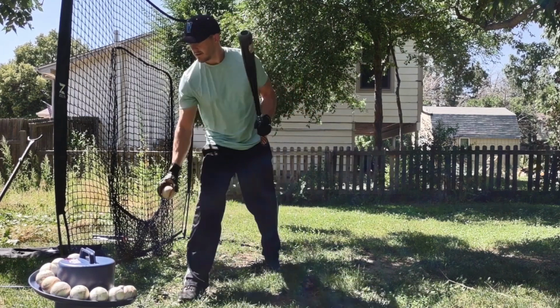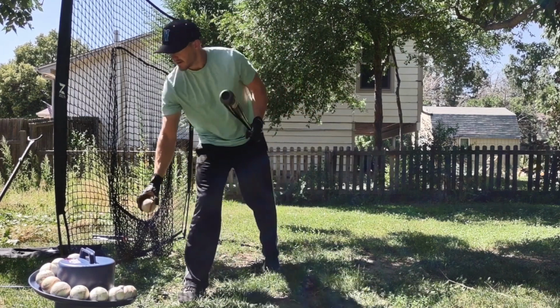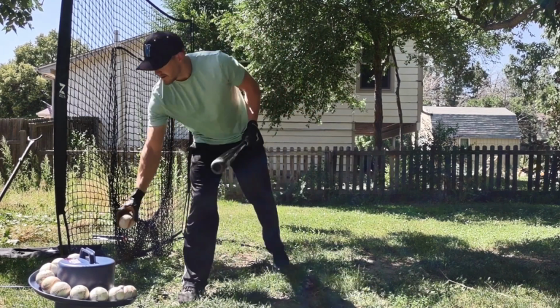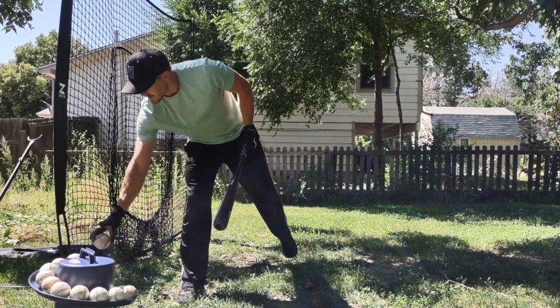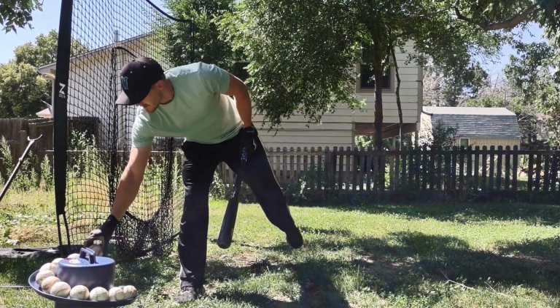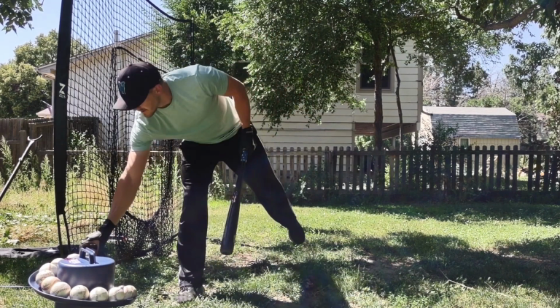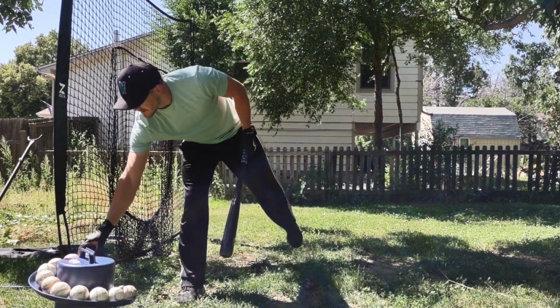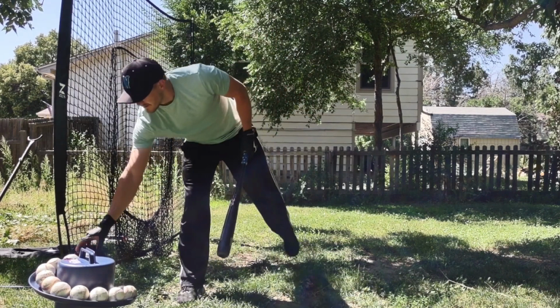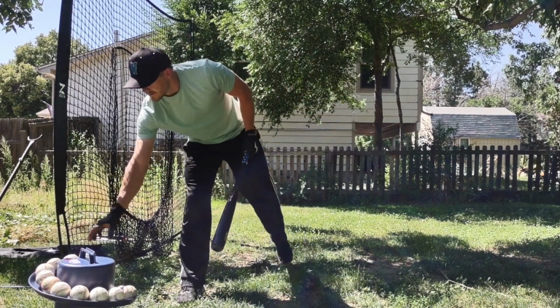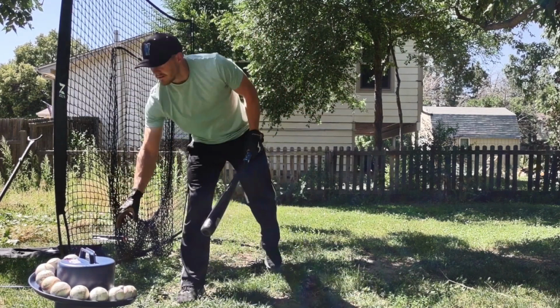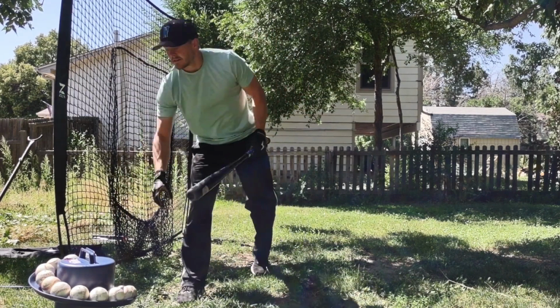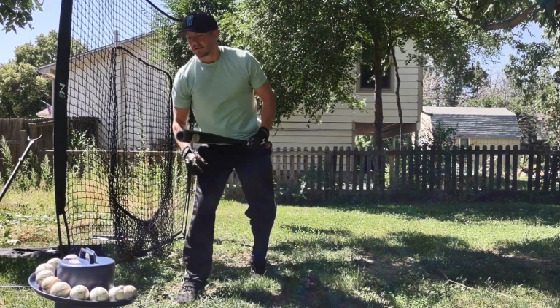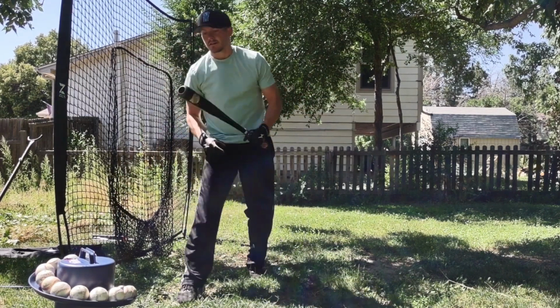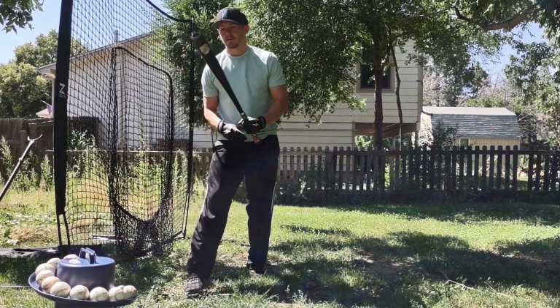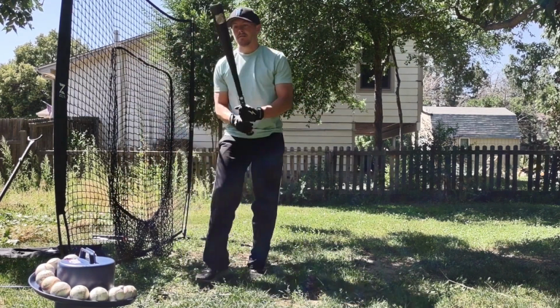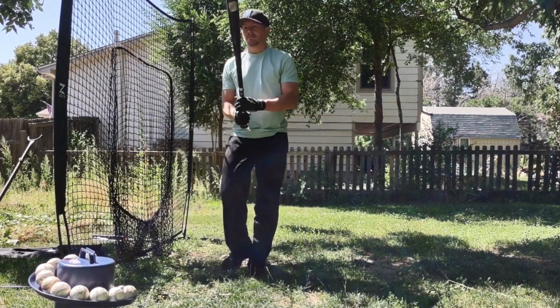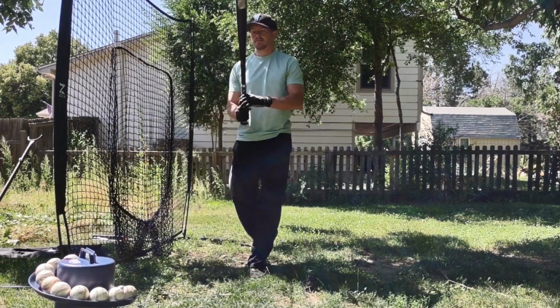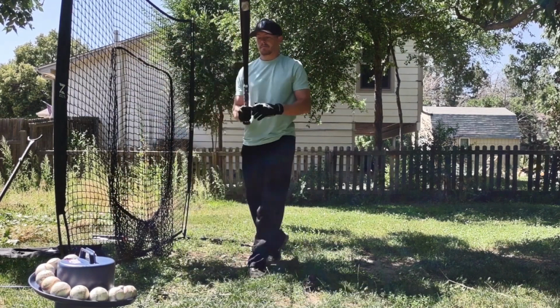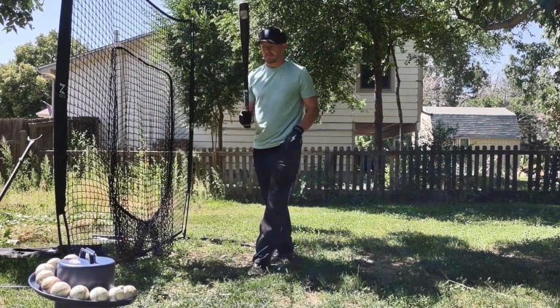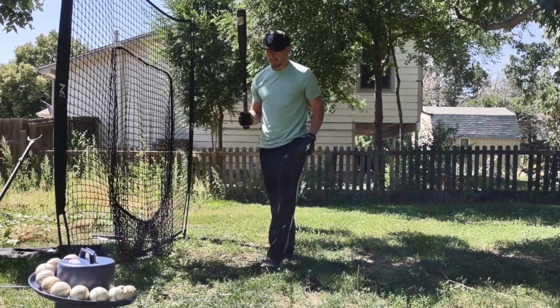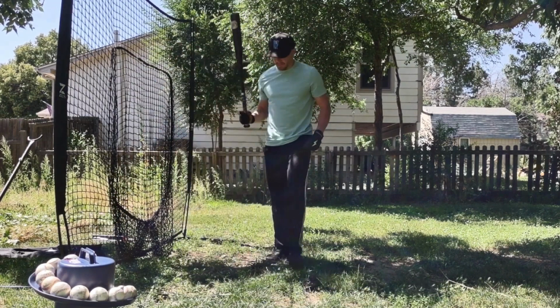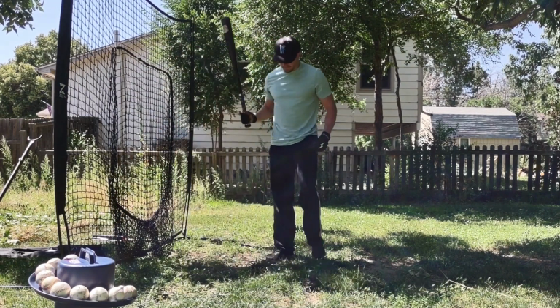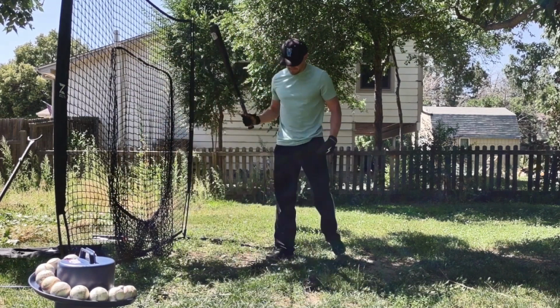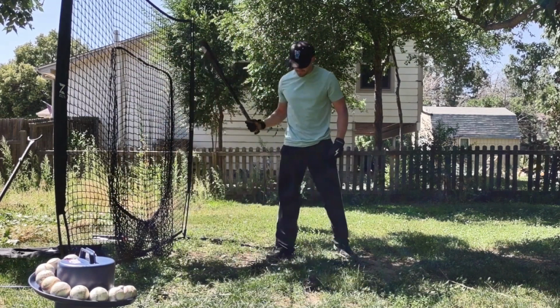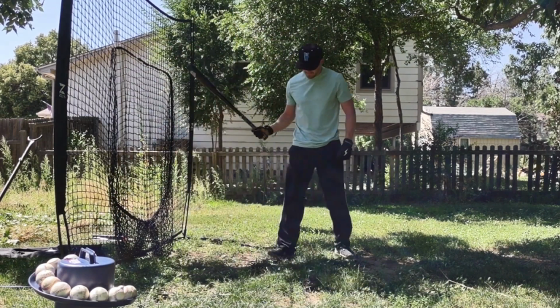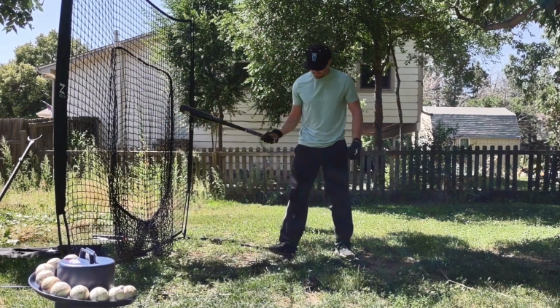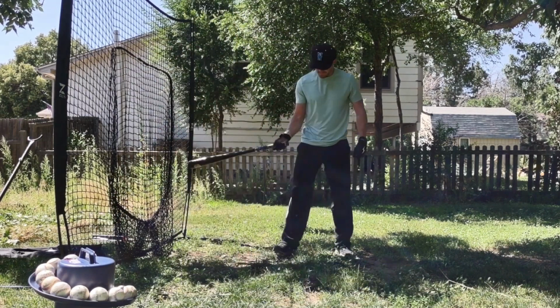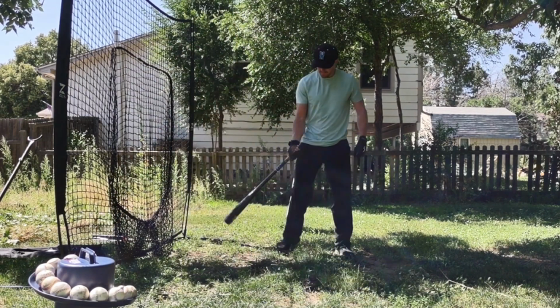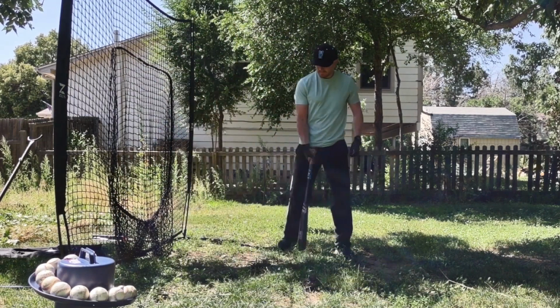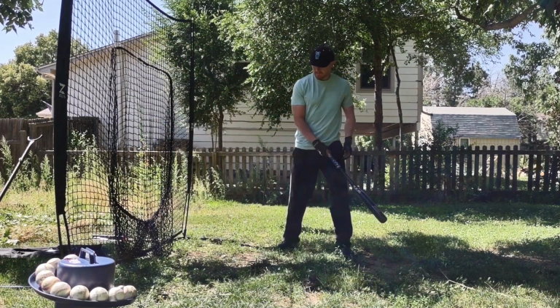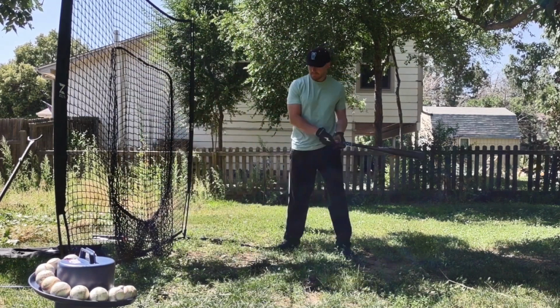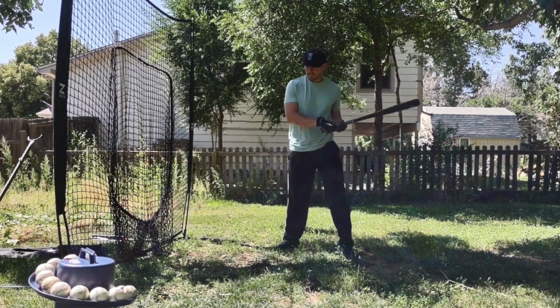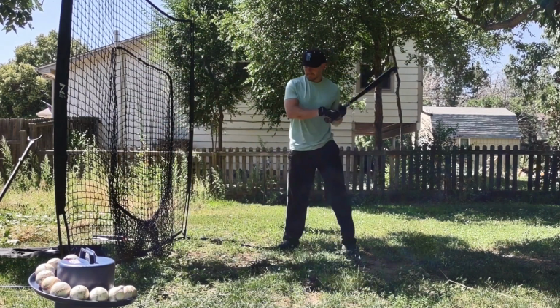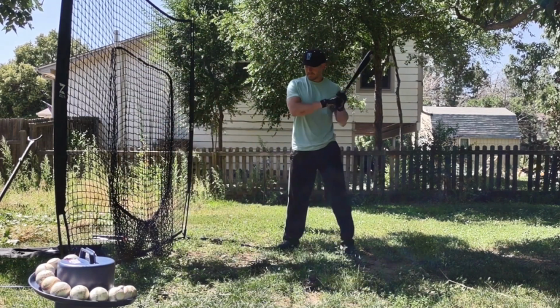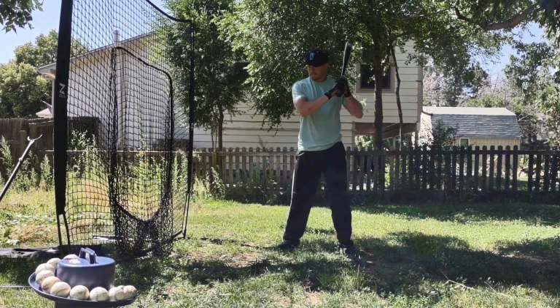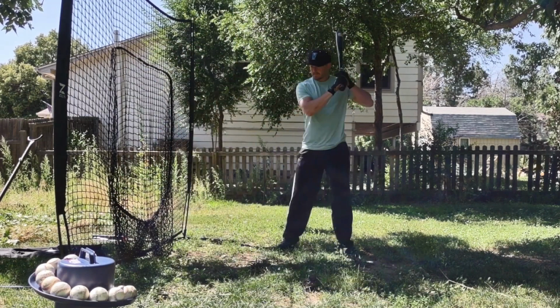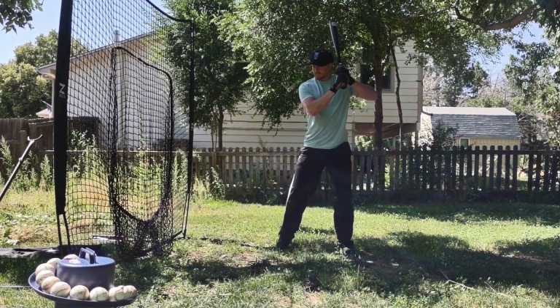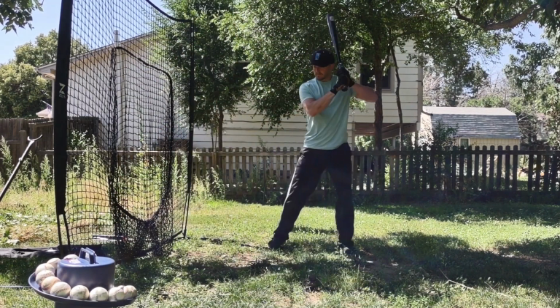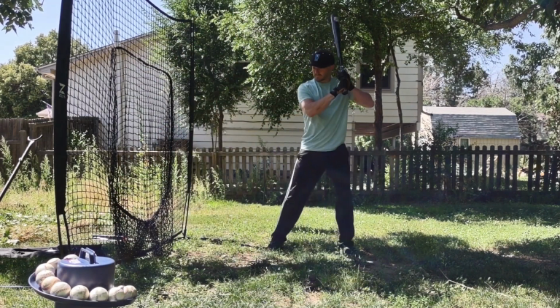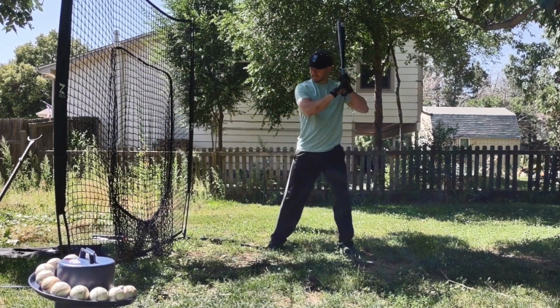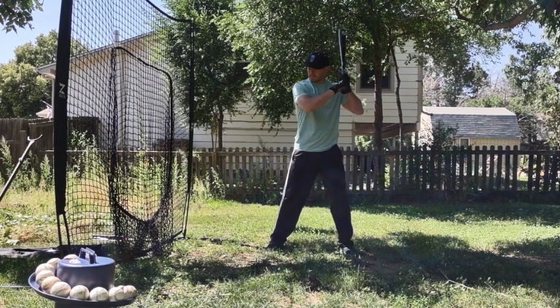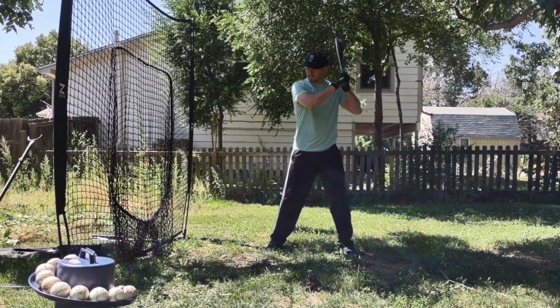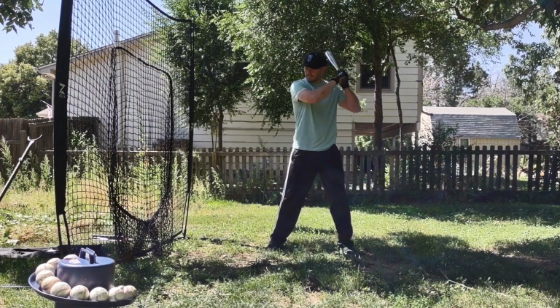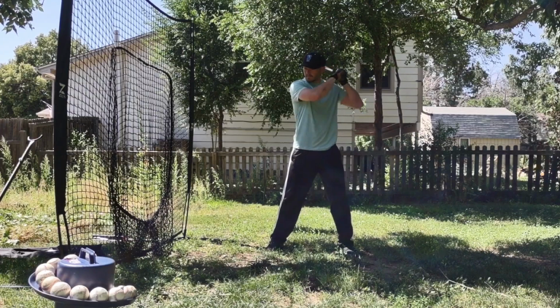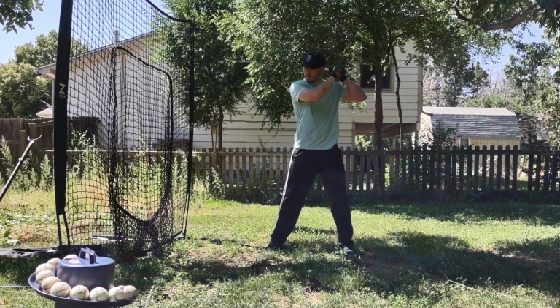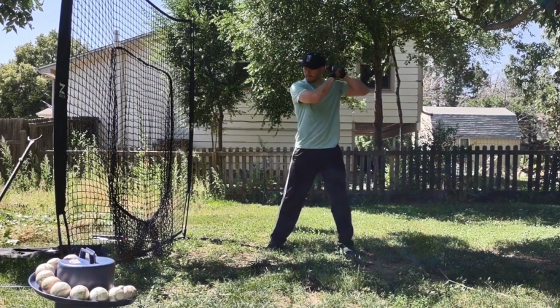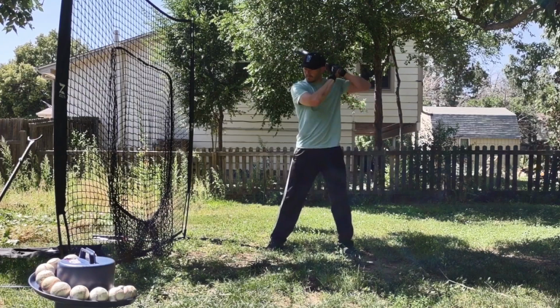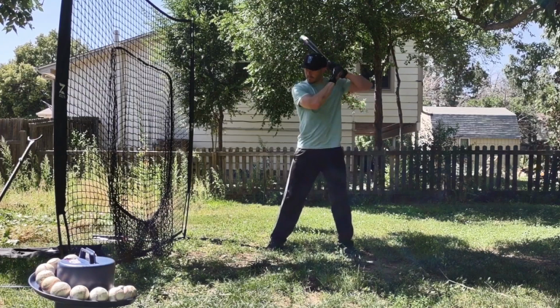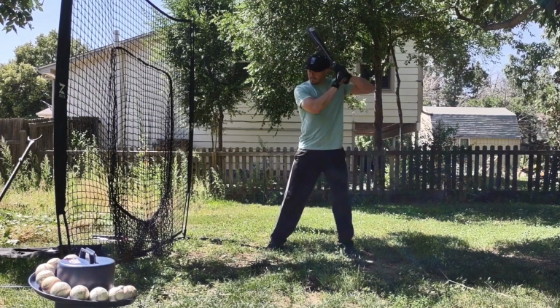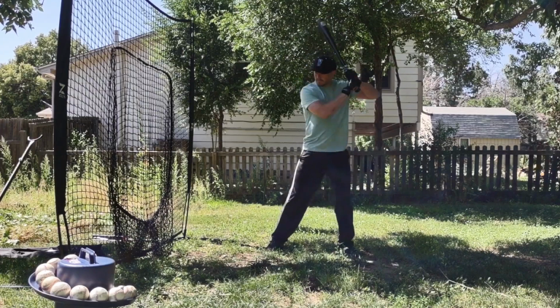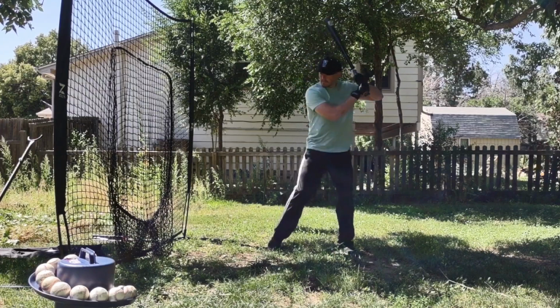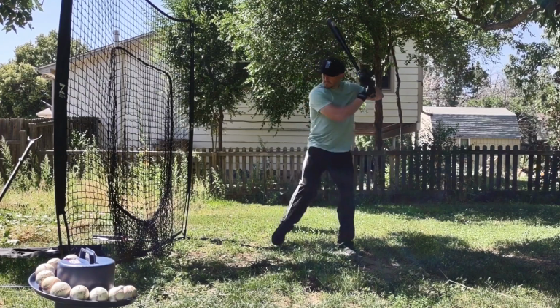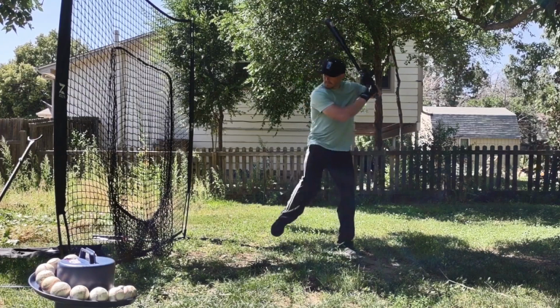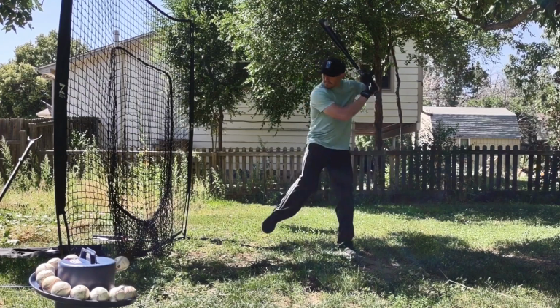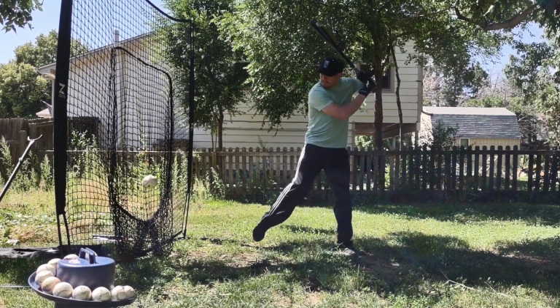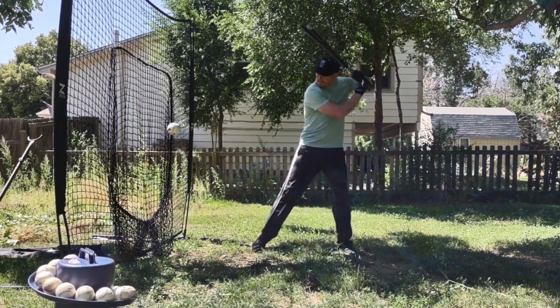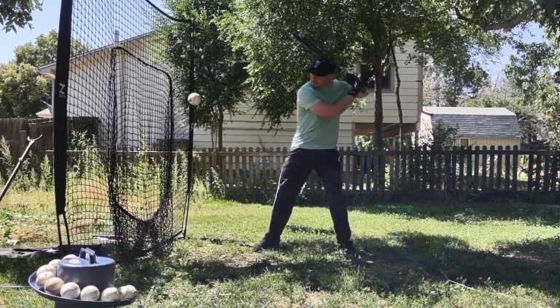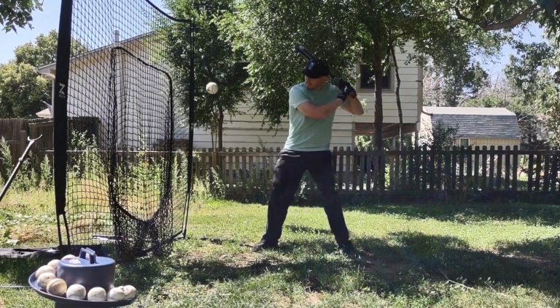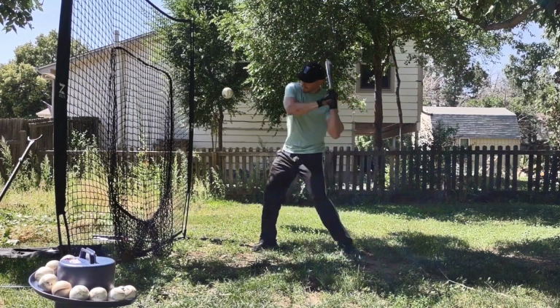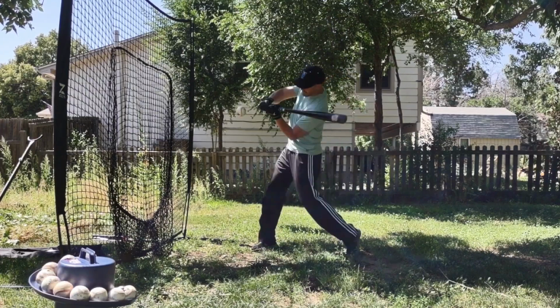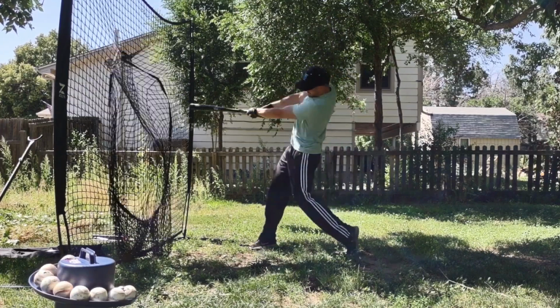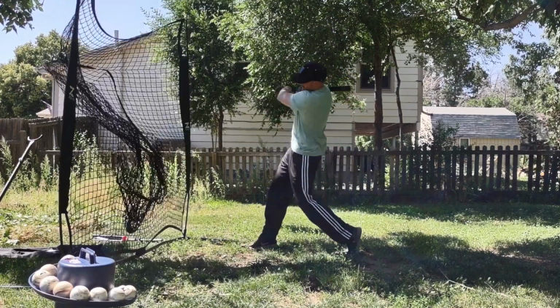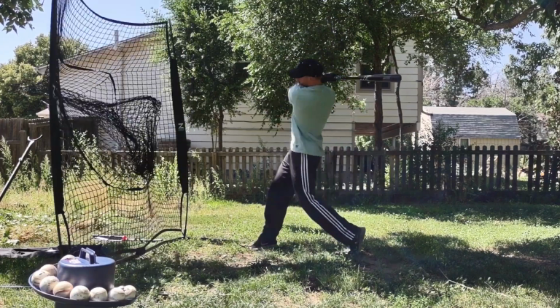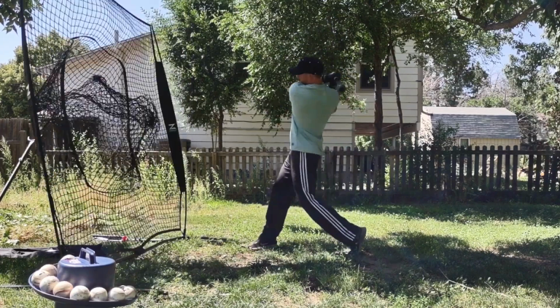Once you're comfortable with where the pitch is at, take a few steps back to your starting position and swing away. You'll get a pitch every 5-6 seconds.